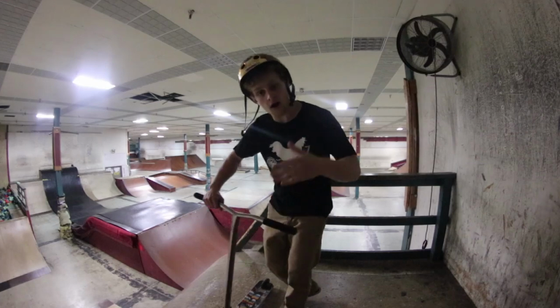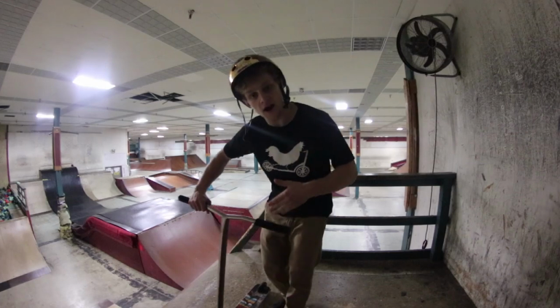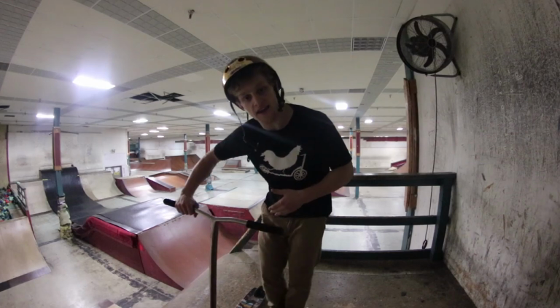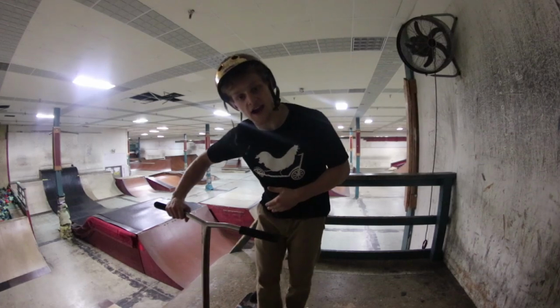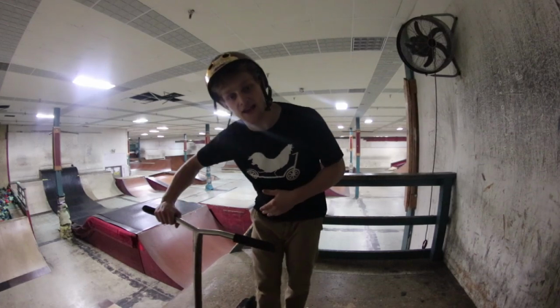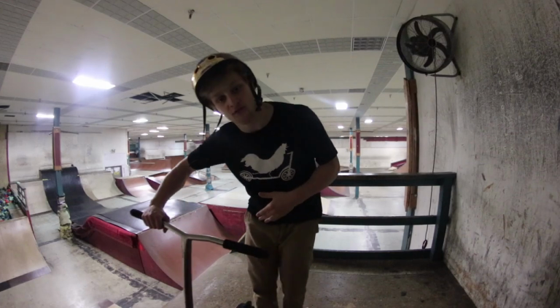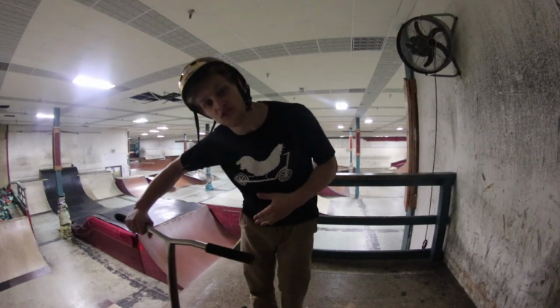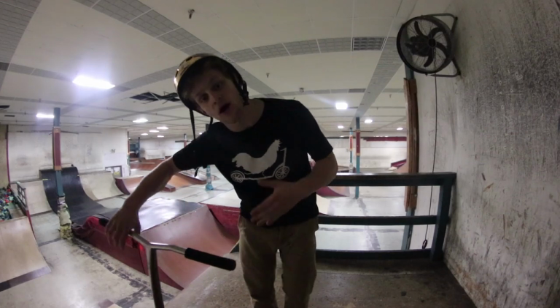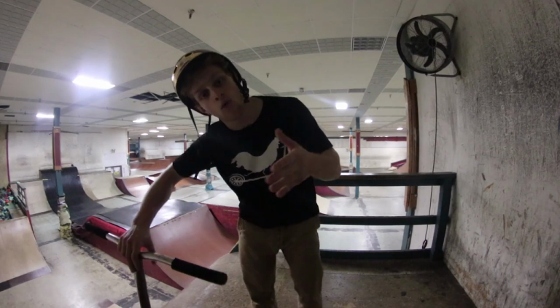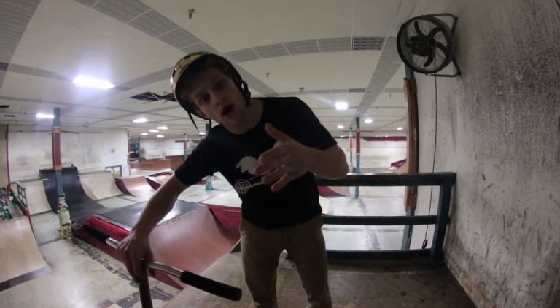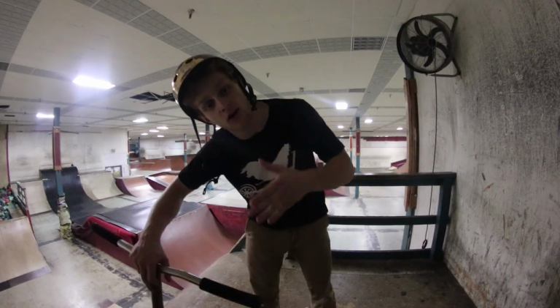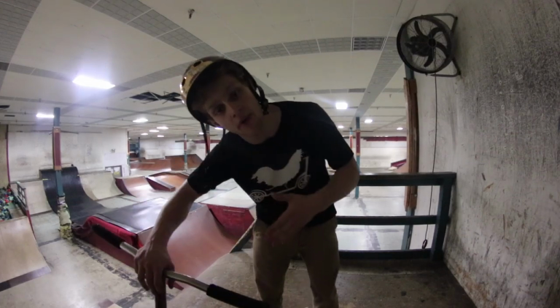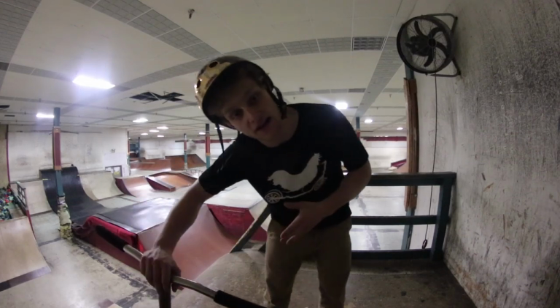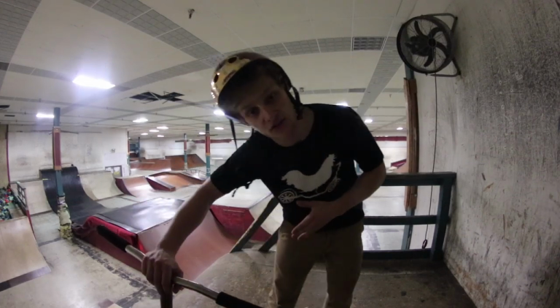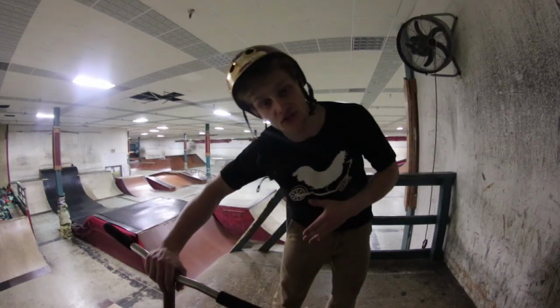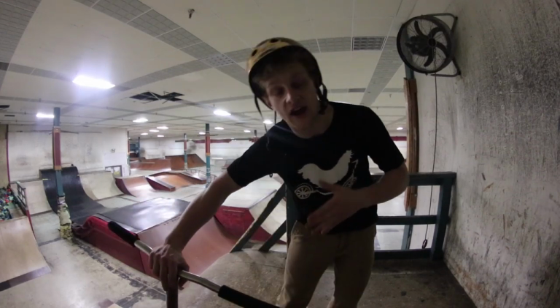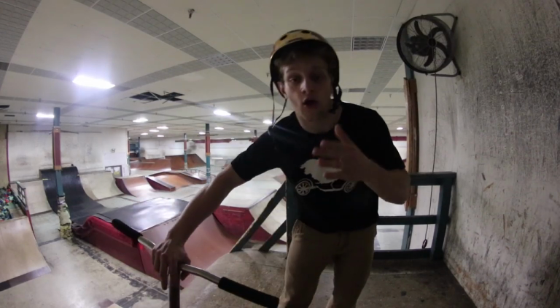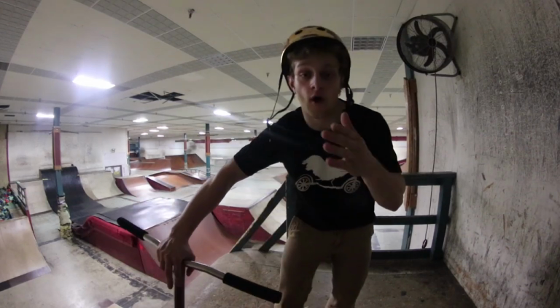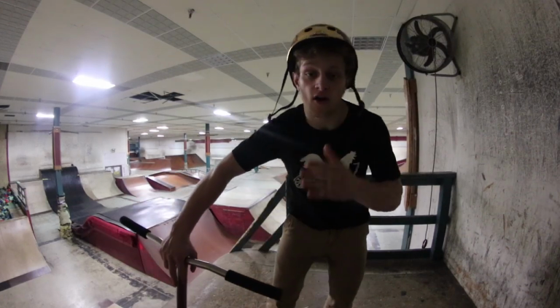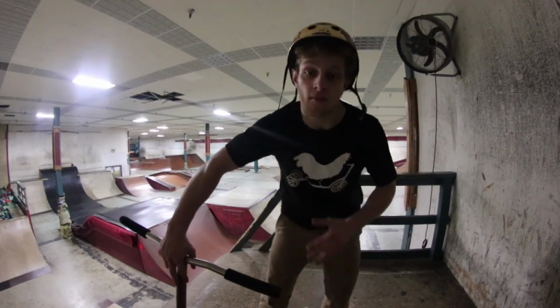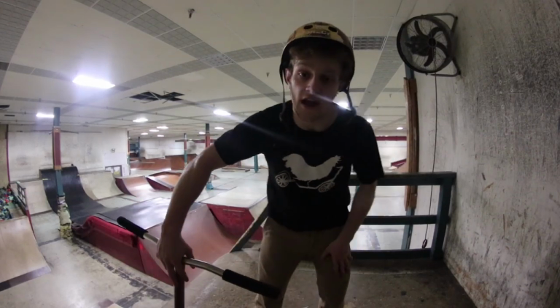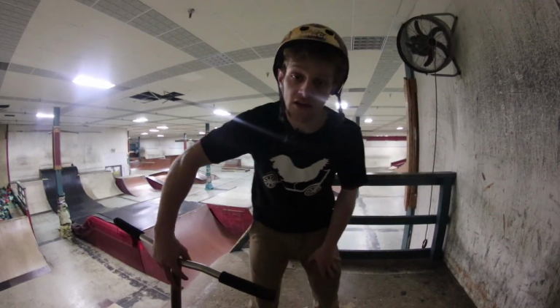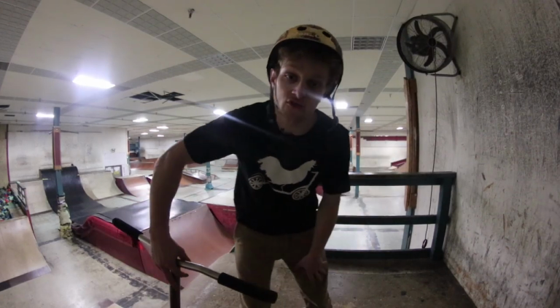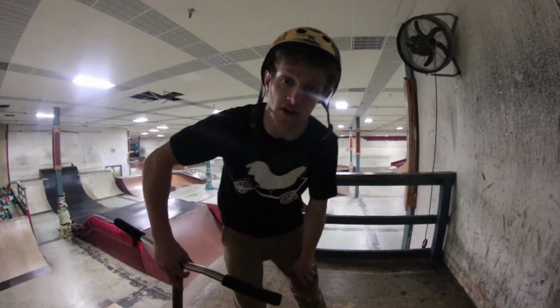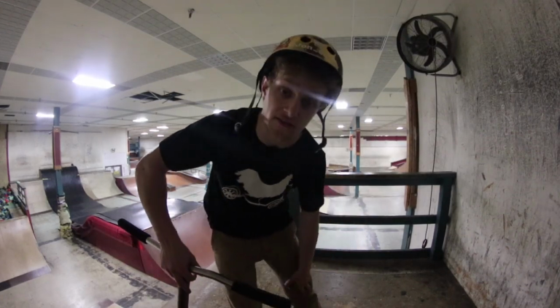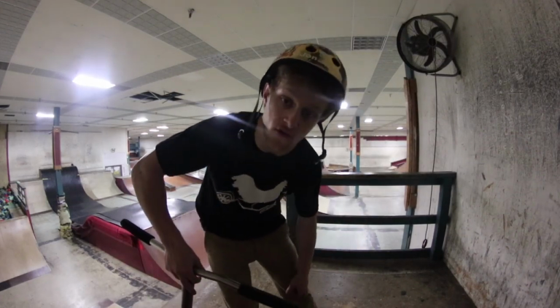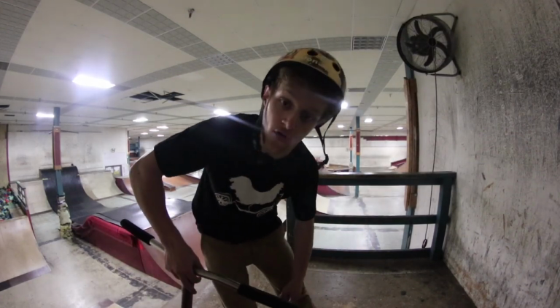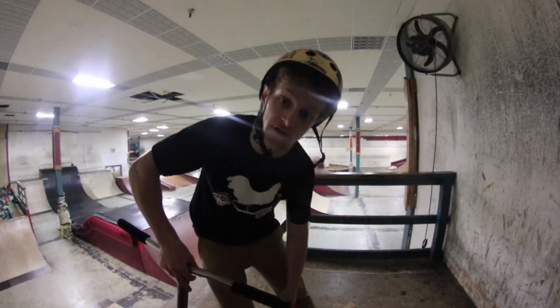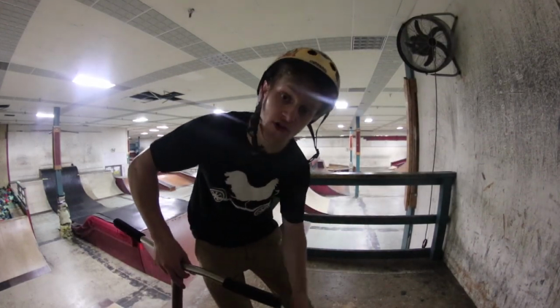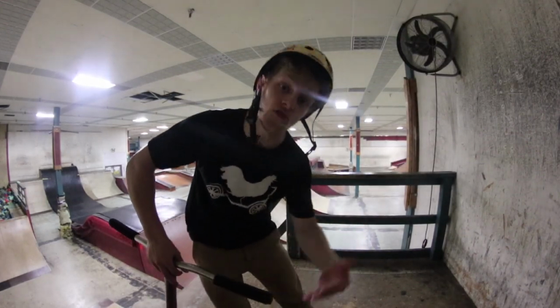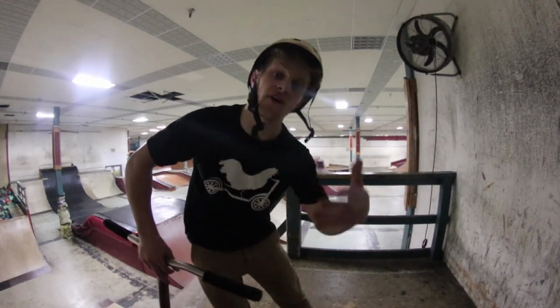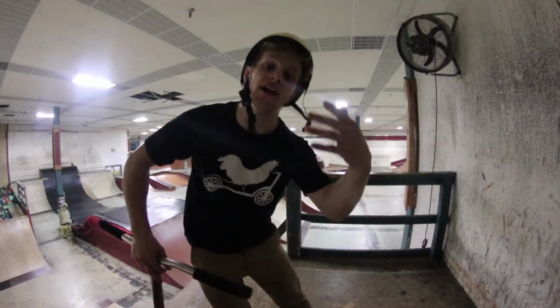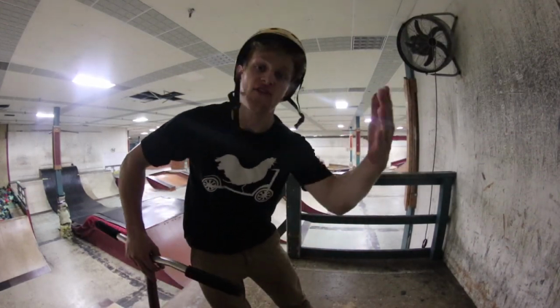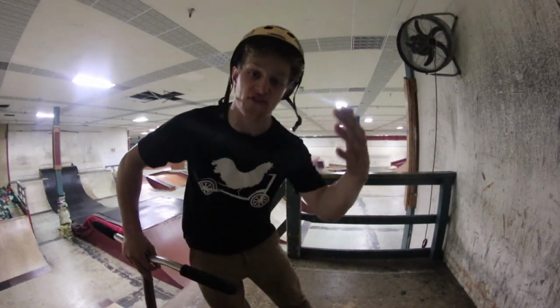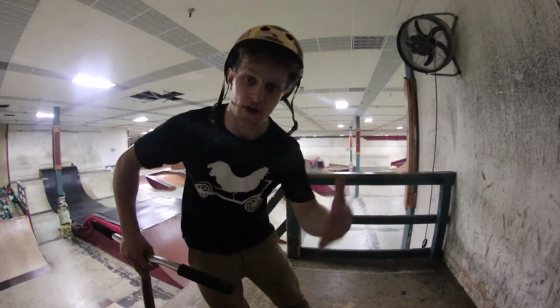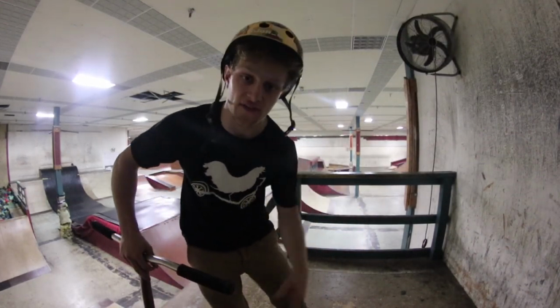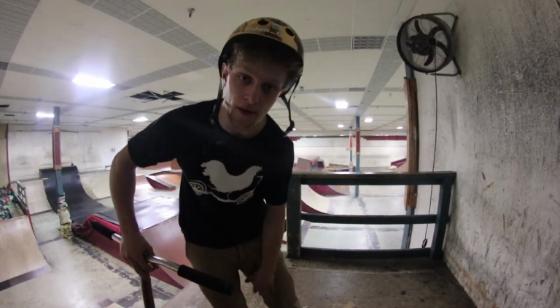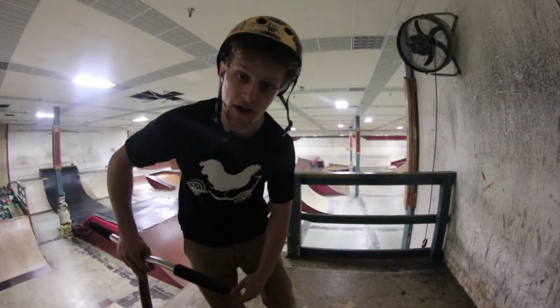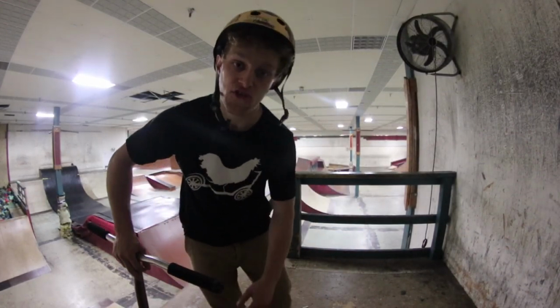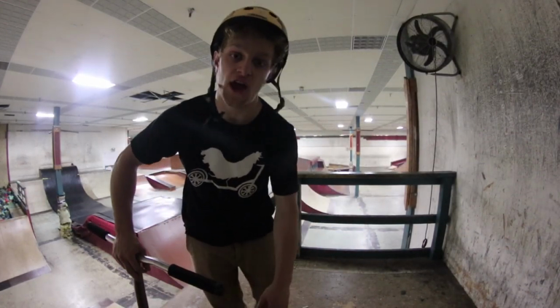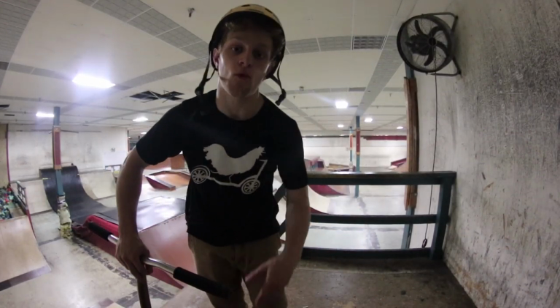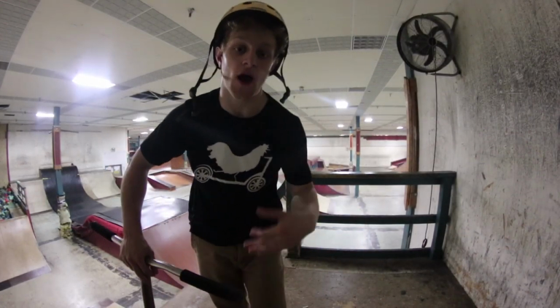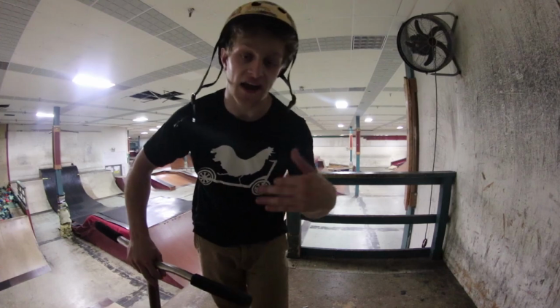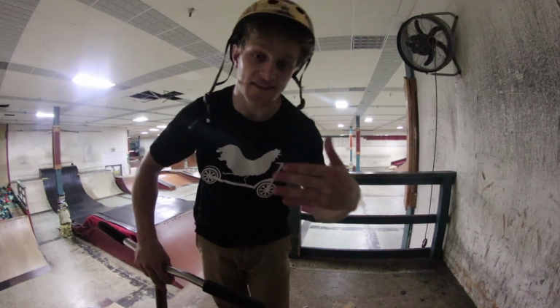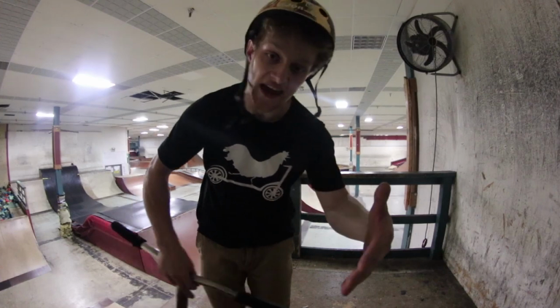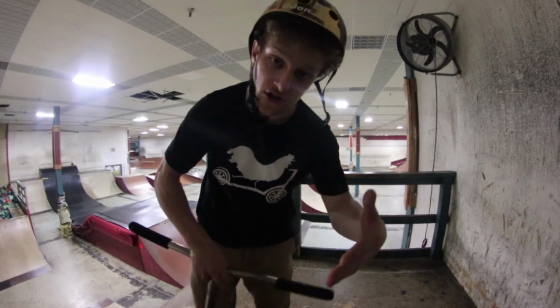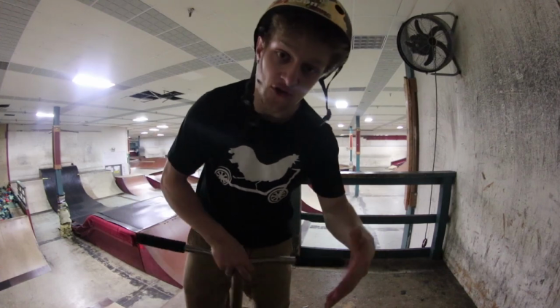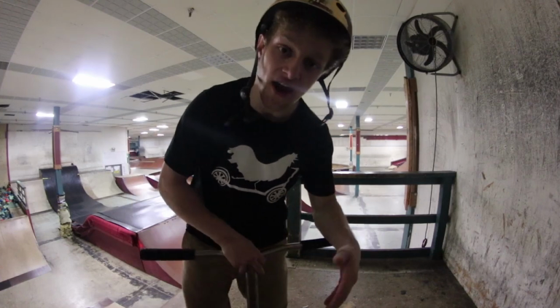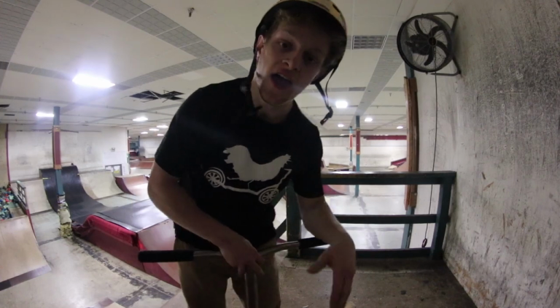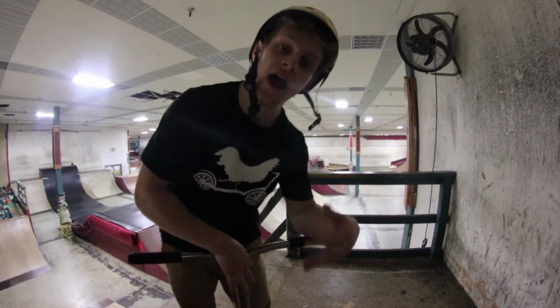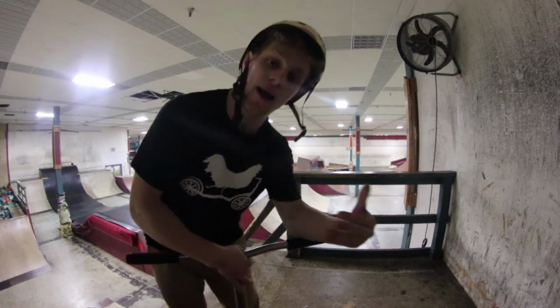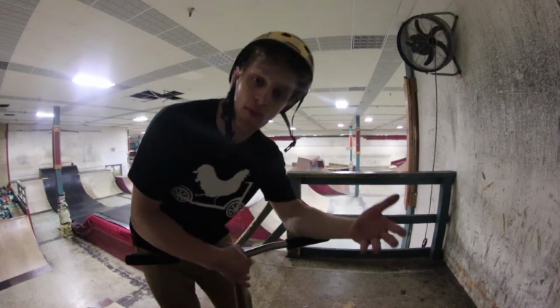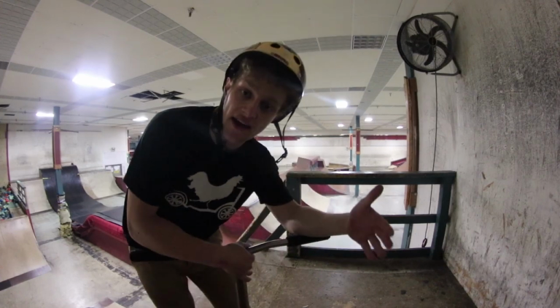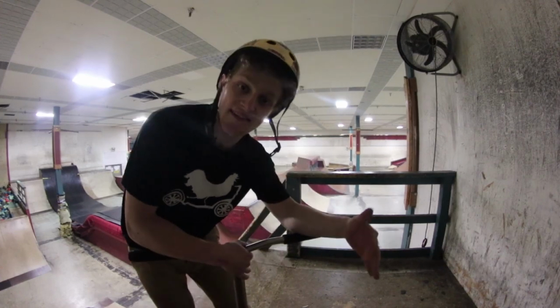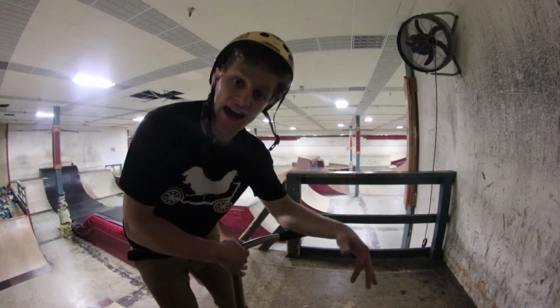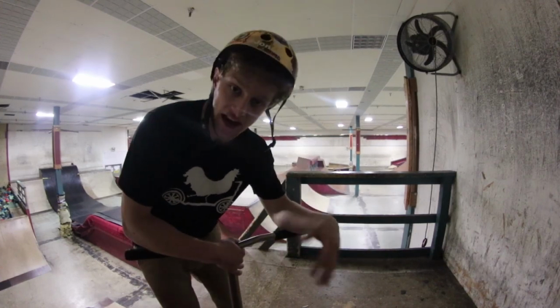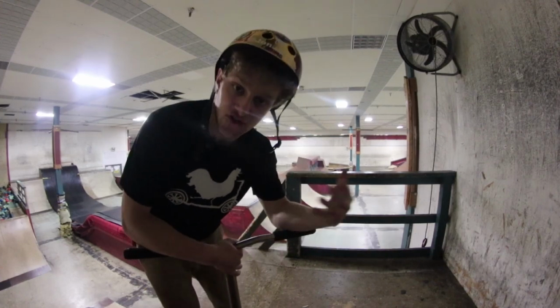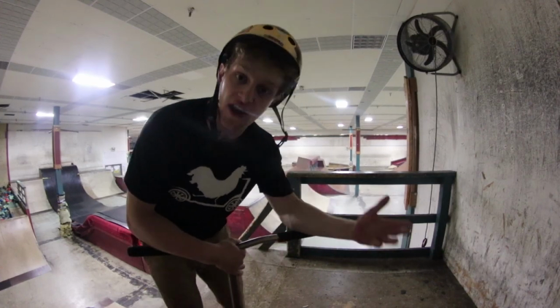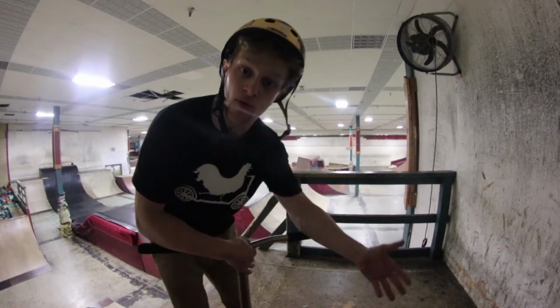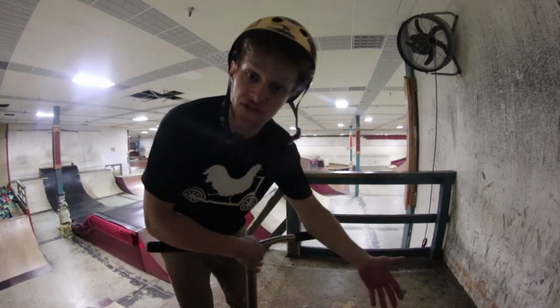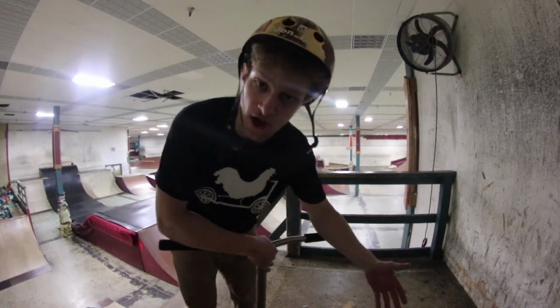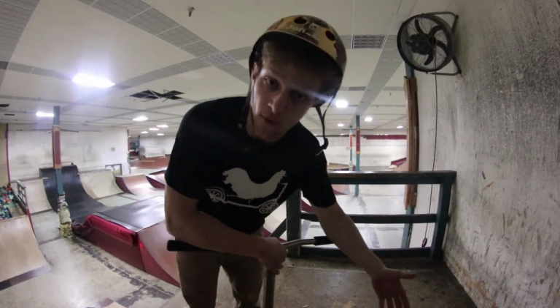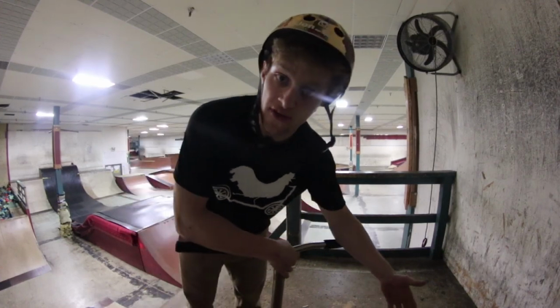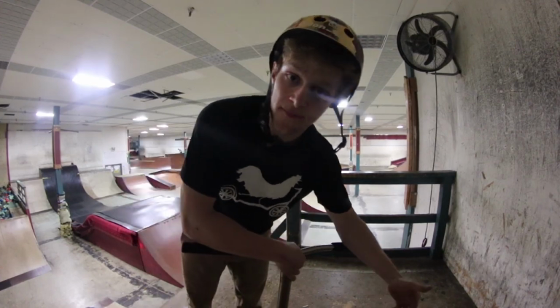Alrighty guys, what's up? Welcome back to the channel. Welcome back to Tricks Tutorial Tuesdays. This is a series on my channel where I take a trick, I break it down, I show you what's good with it.